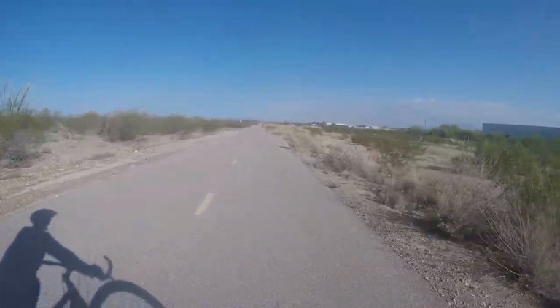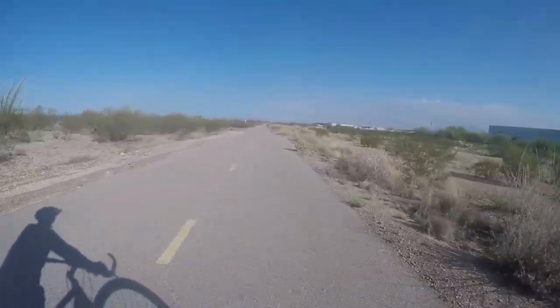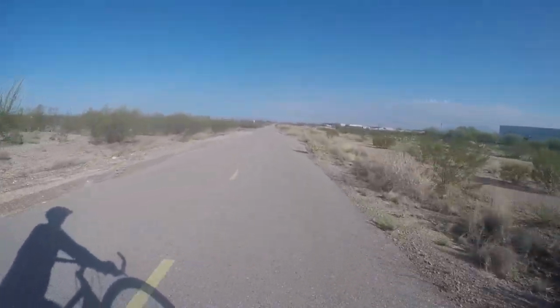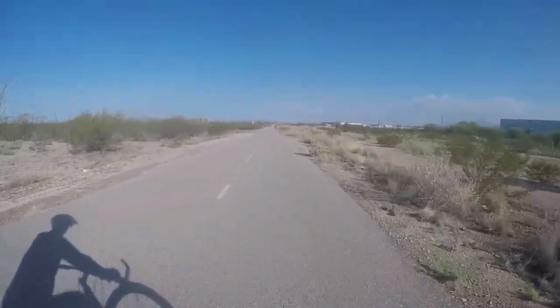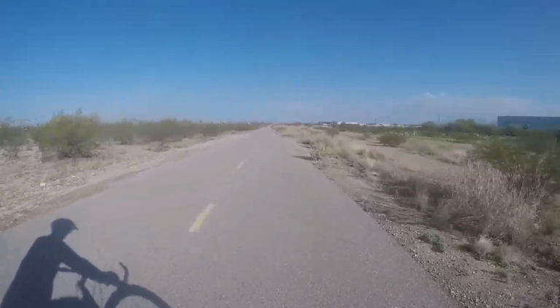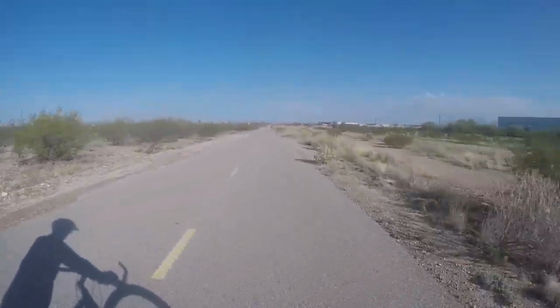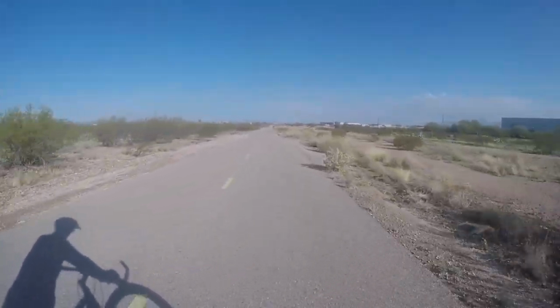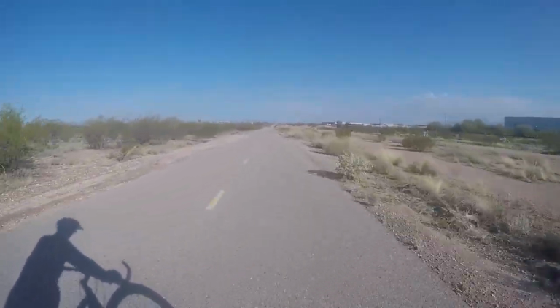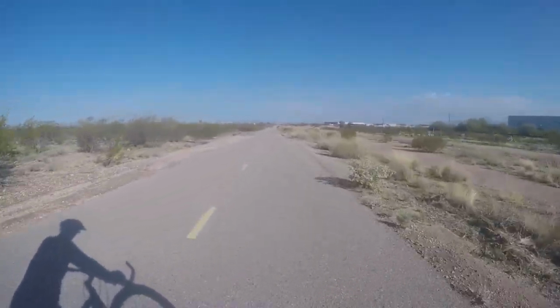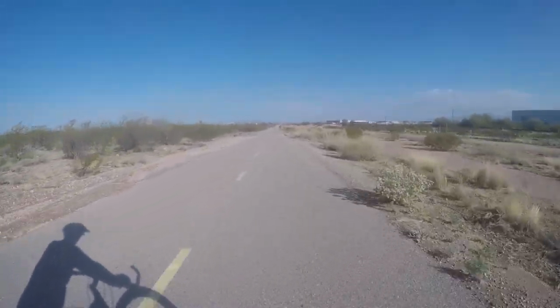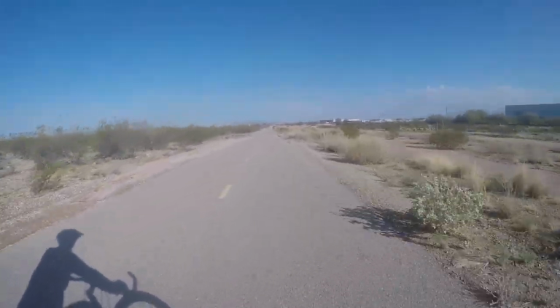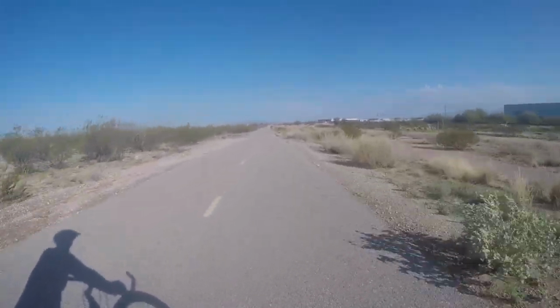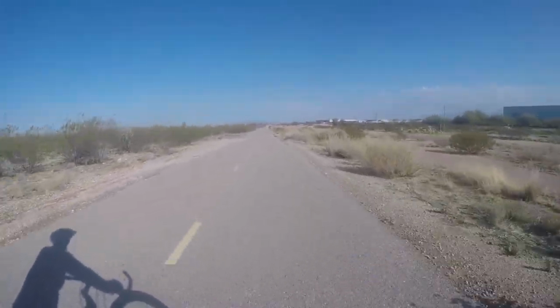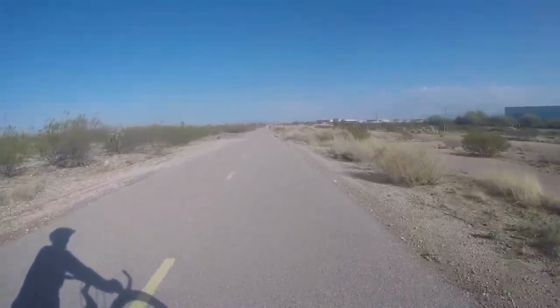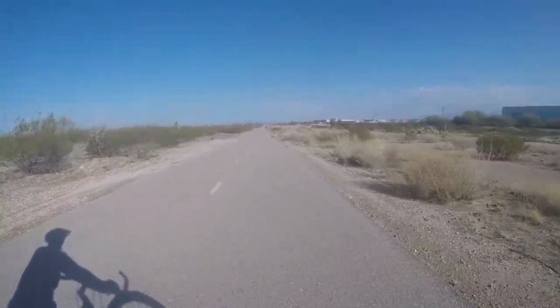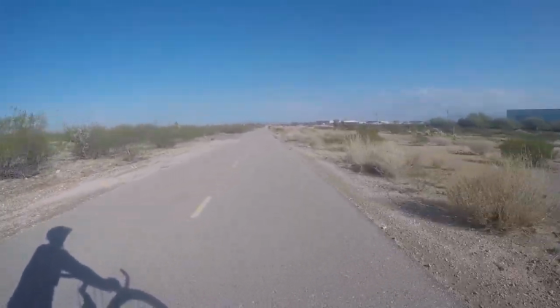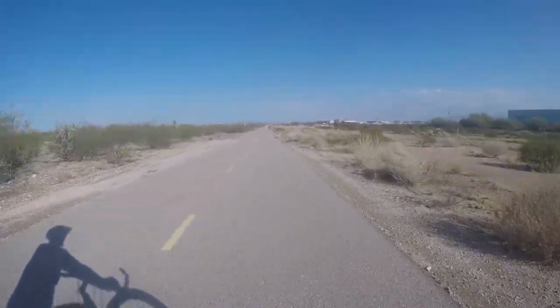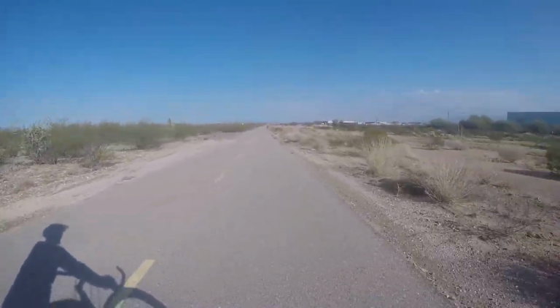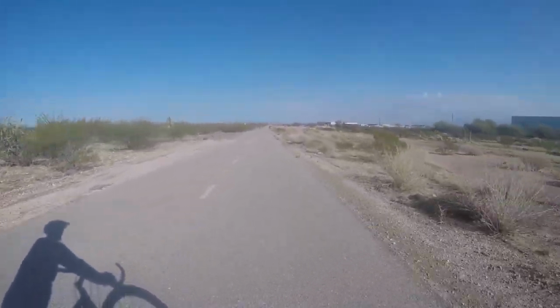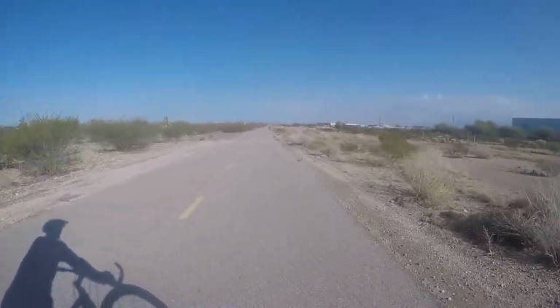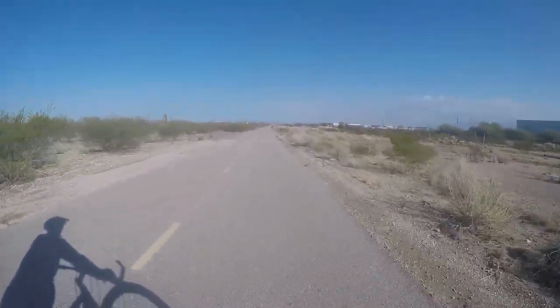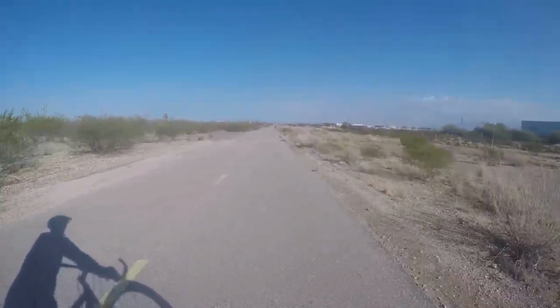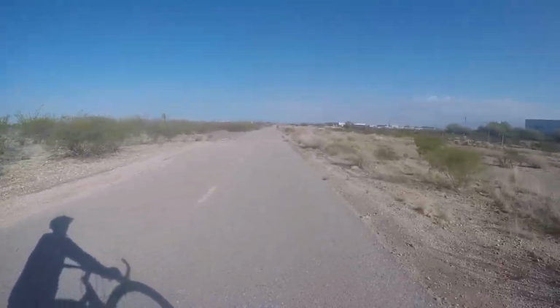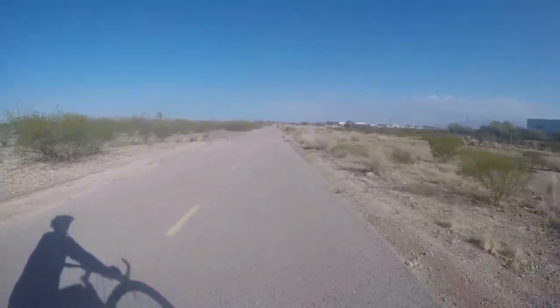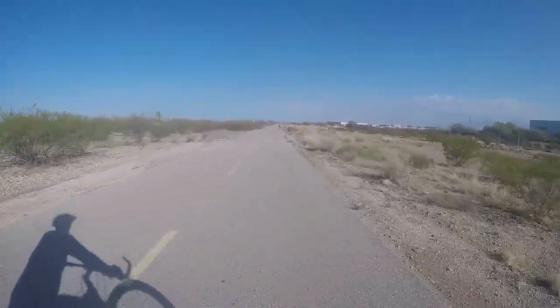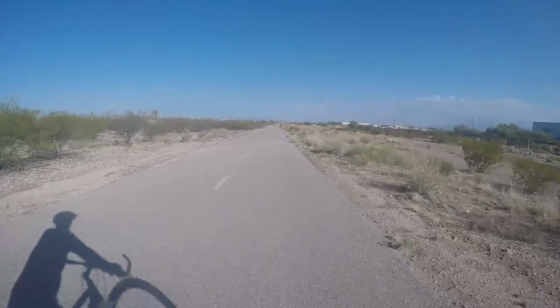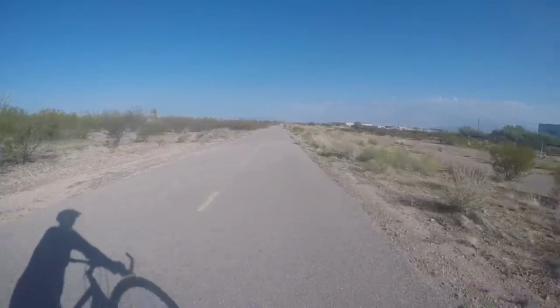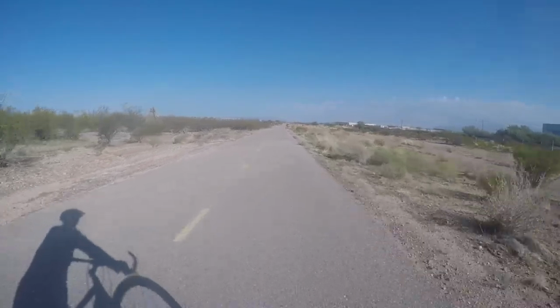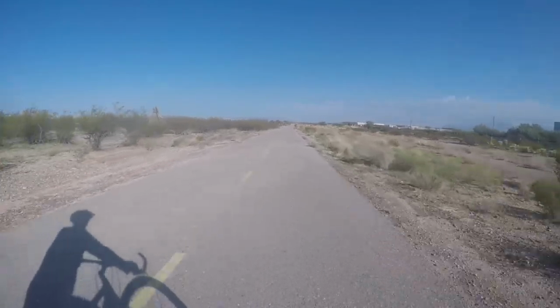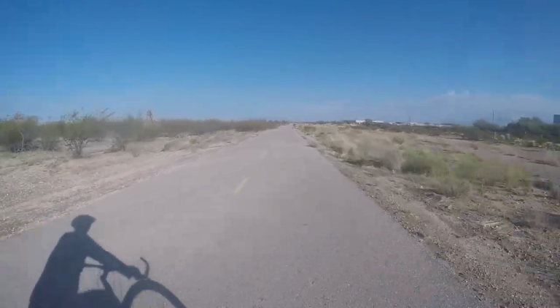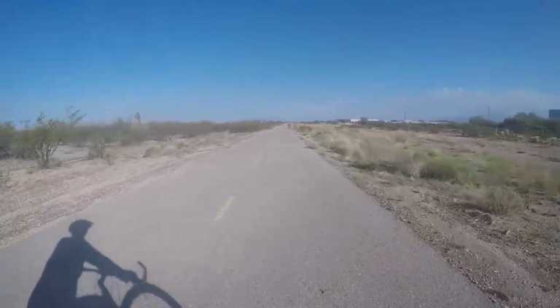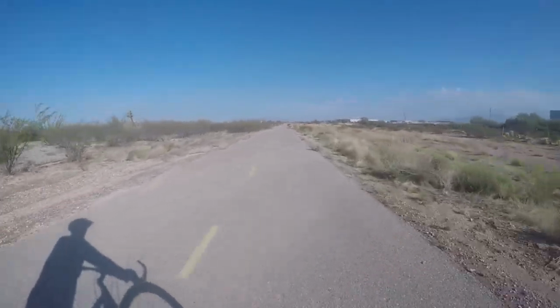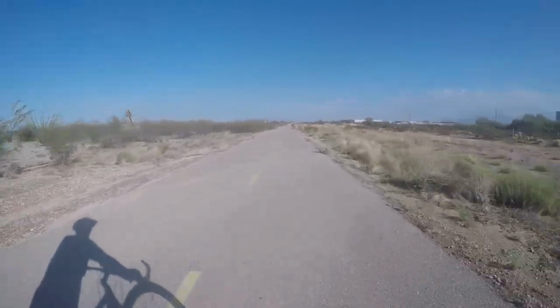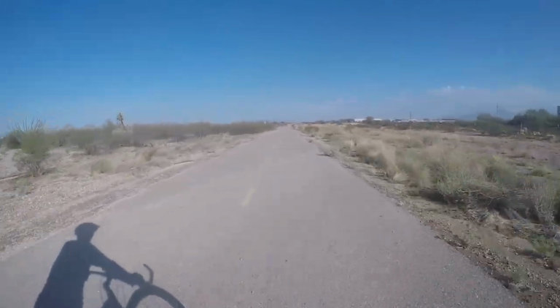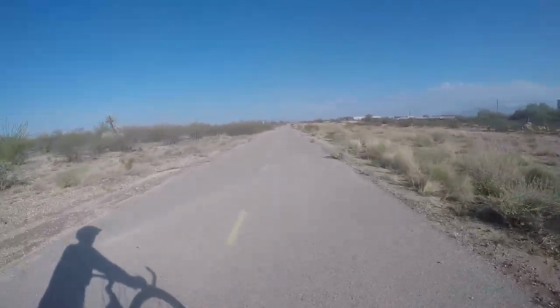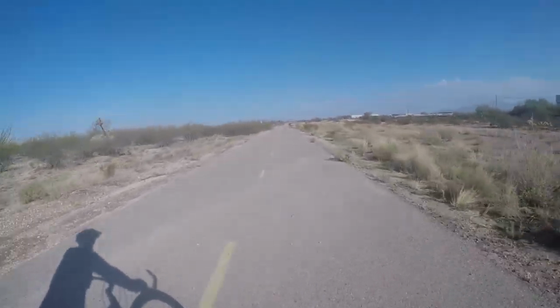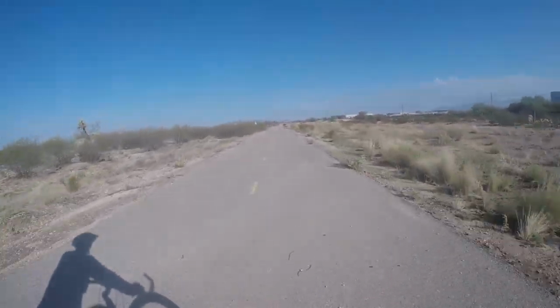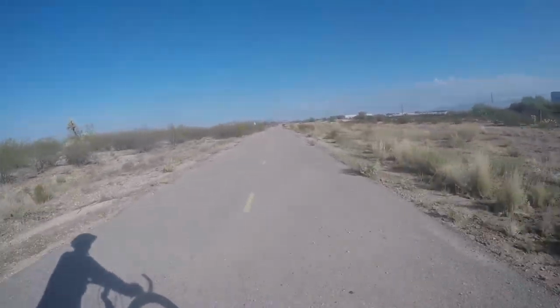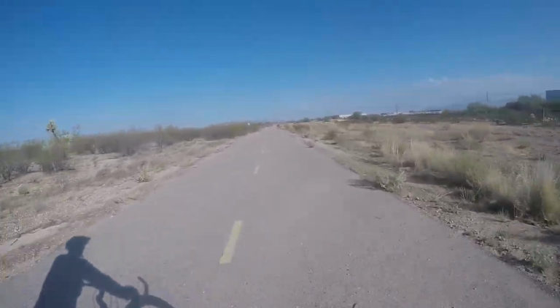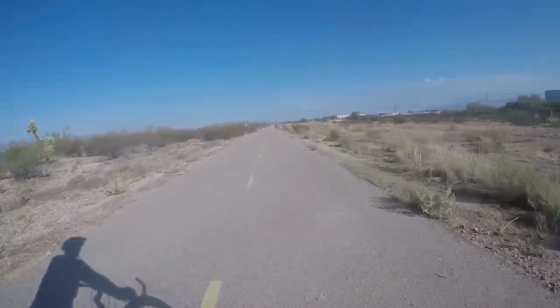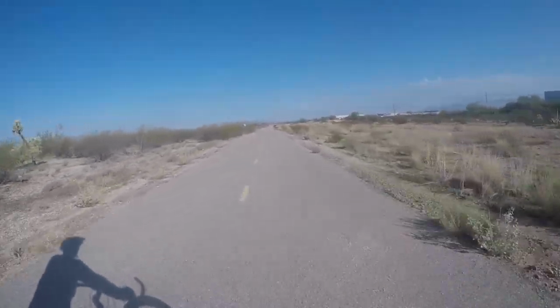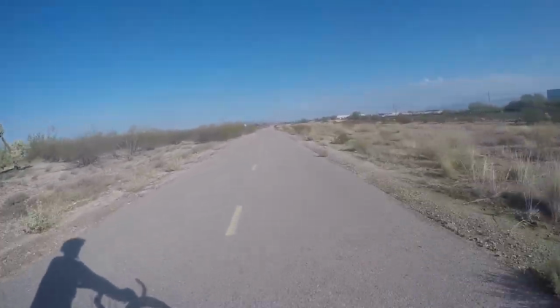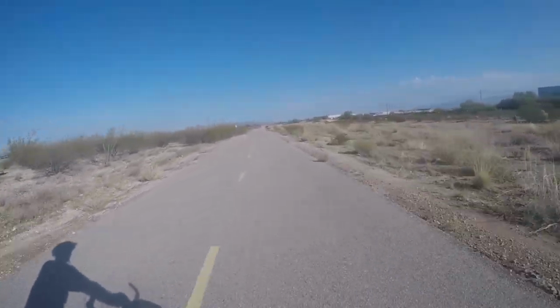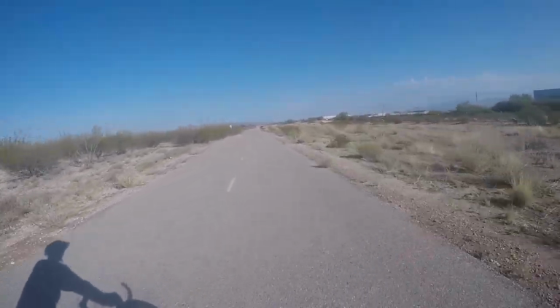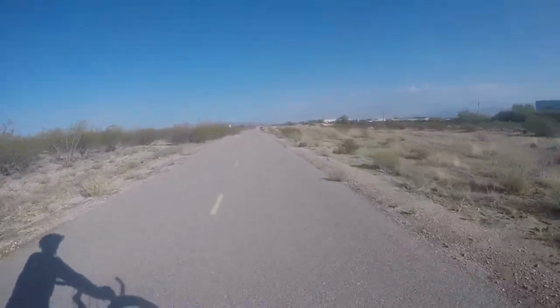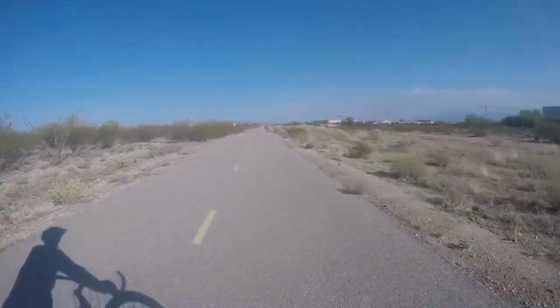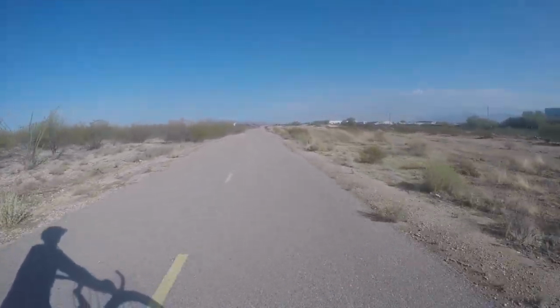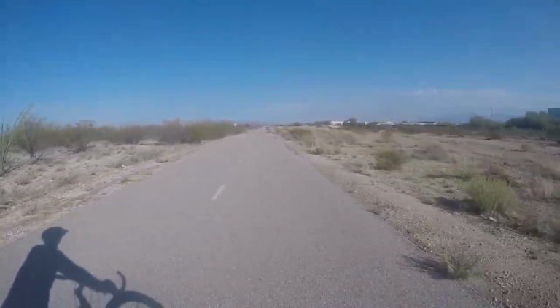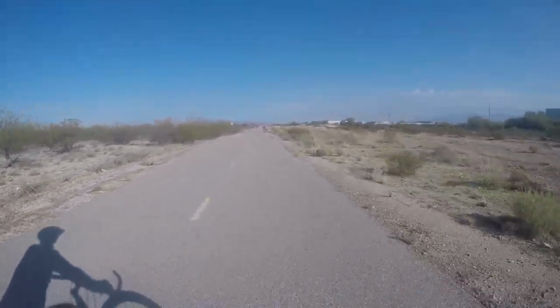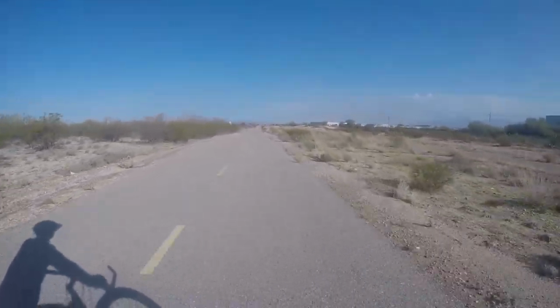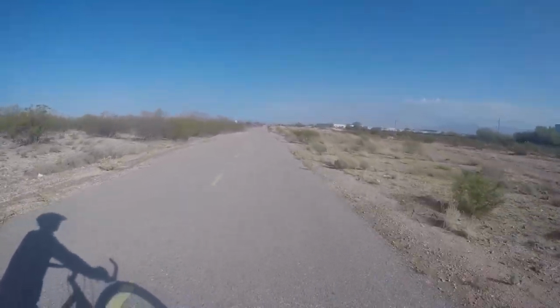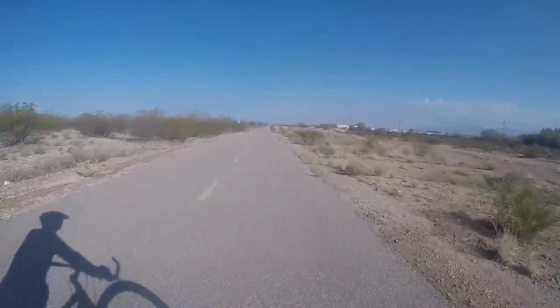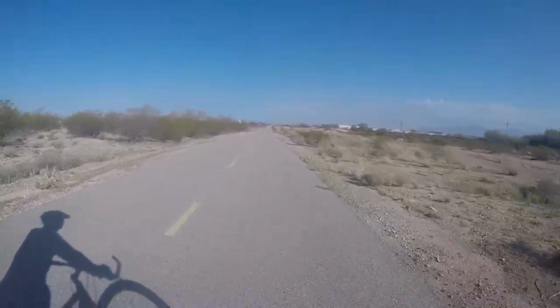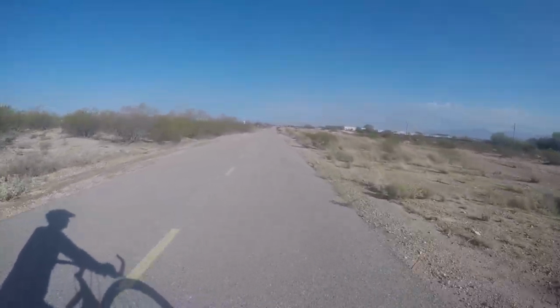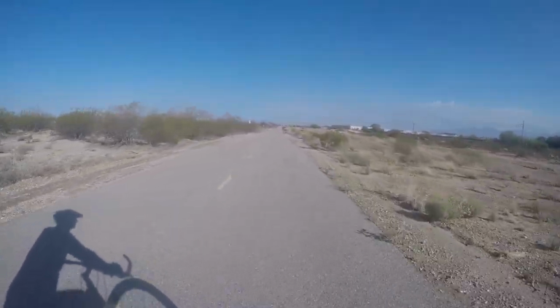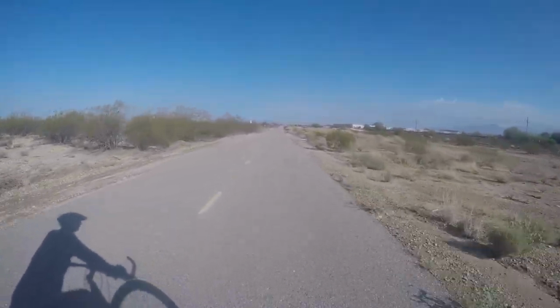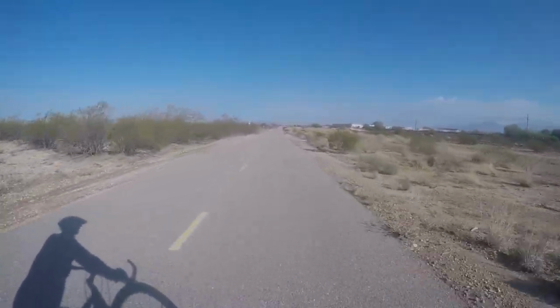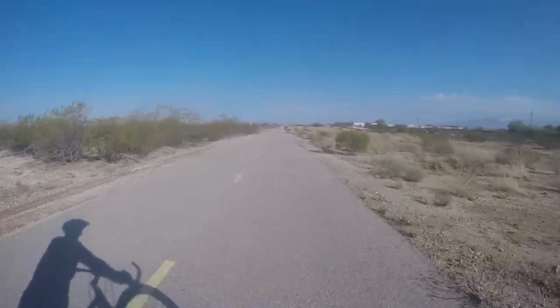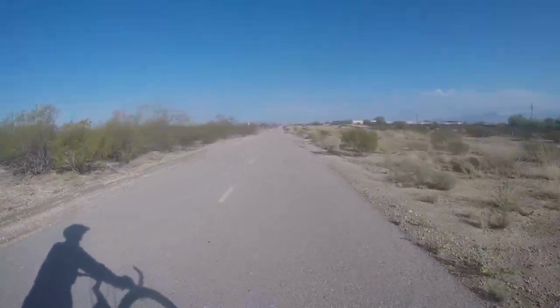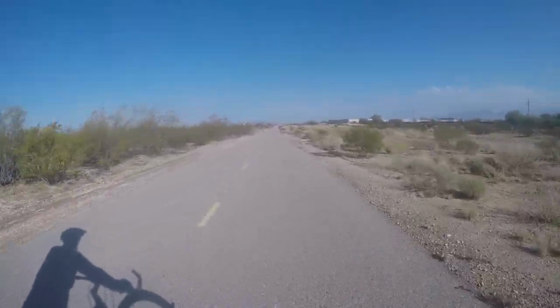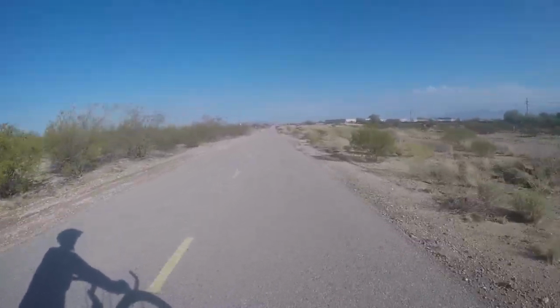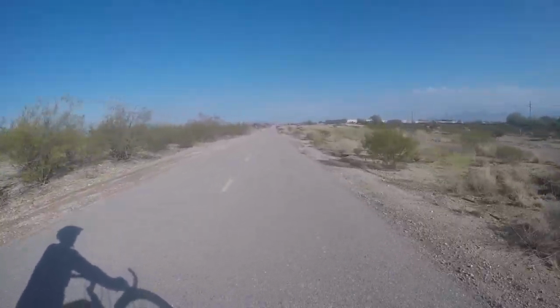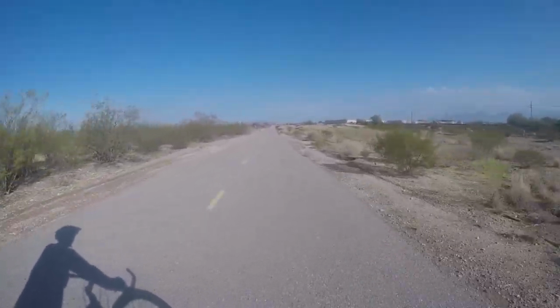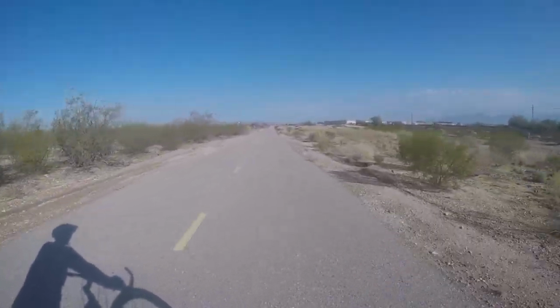I like to get a 20 mile ride or so each day. It mellows me out. It sets the tone for the whole day. It makes me feel great.